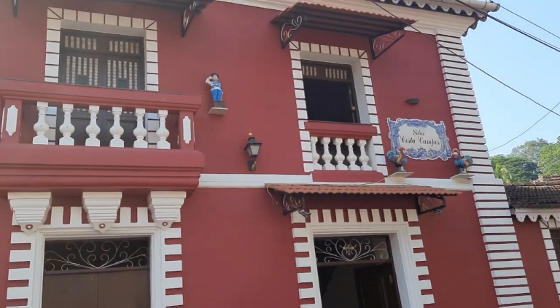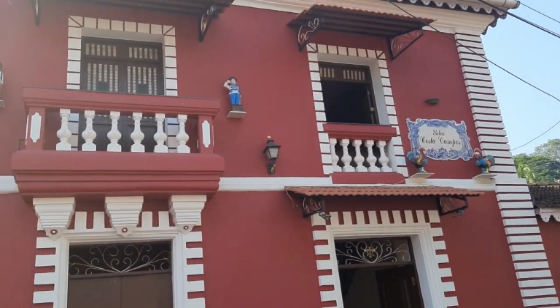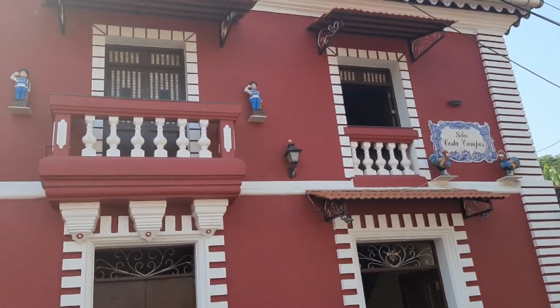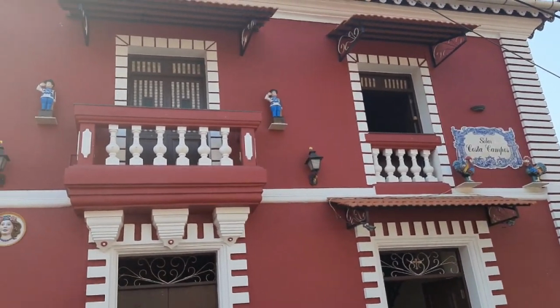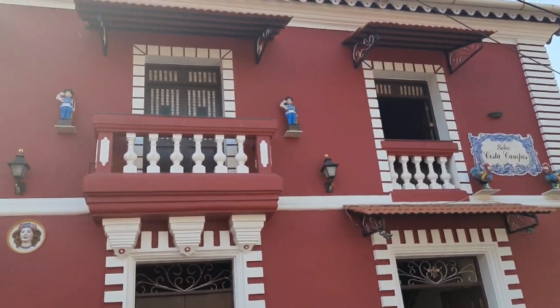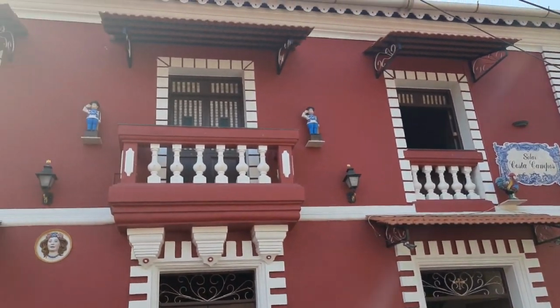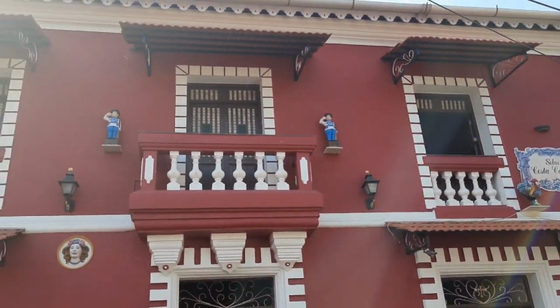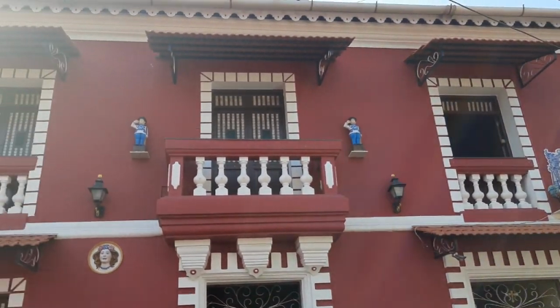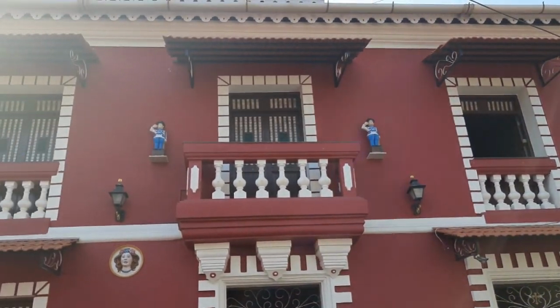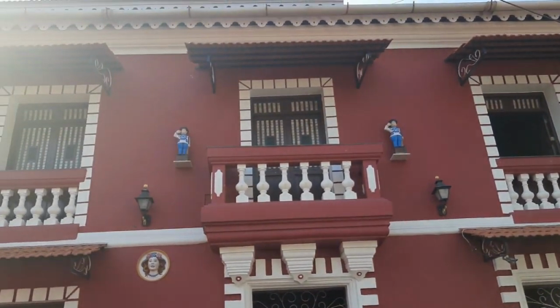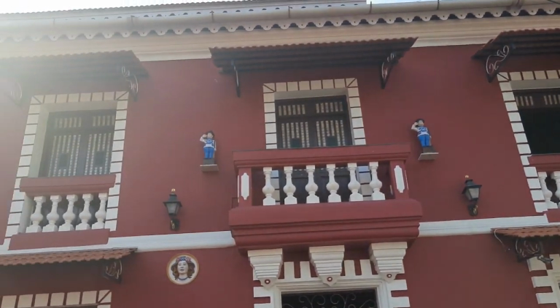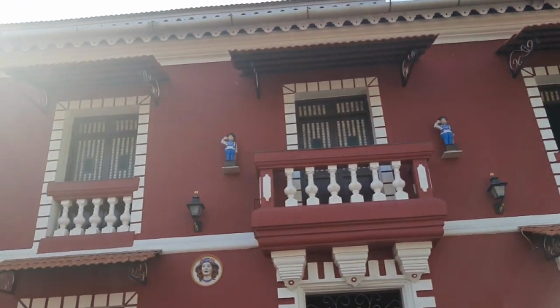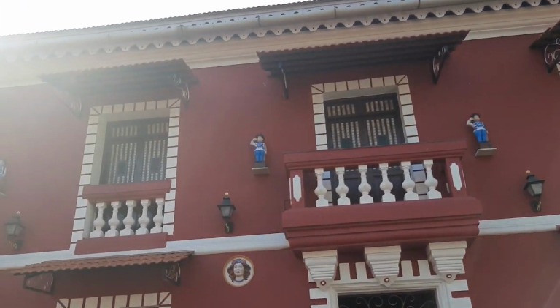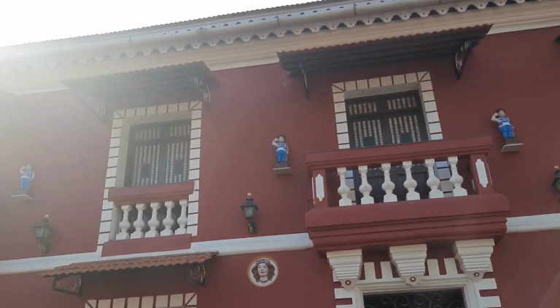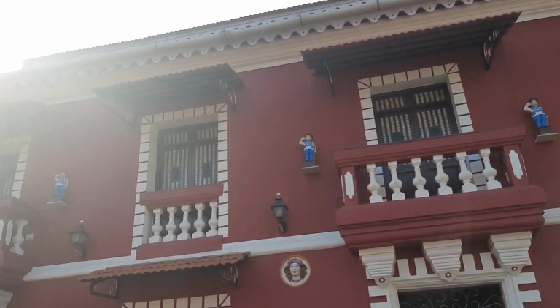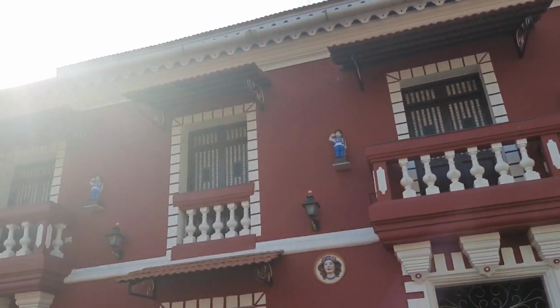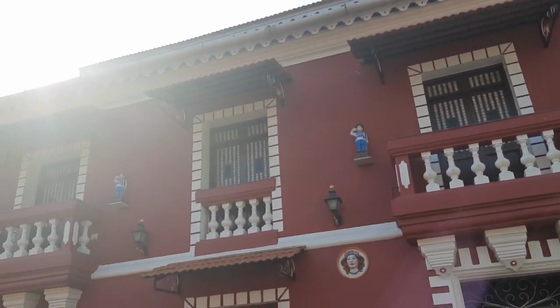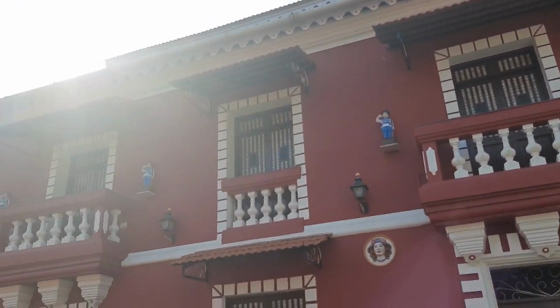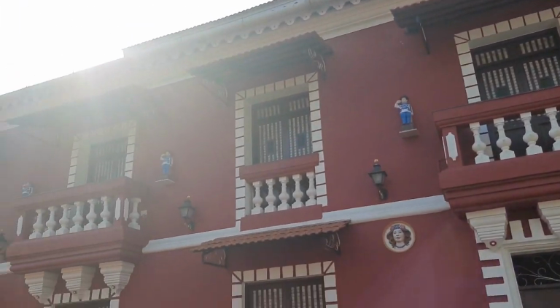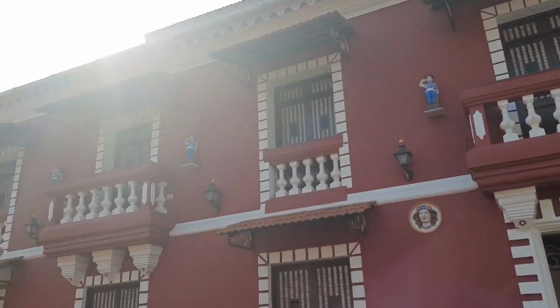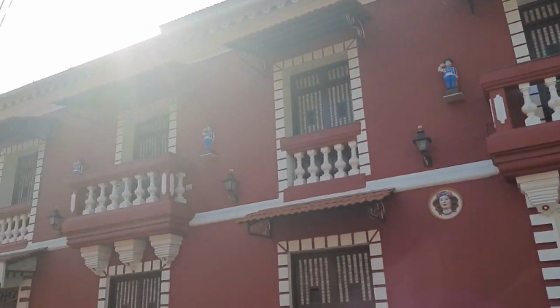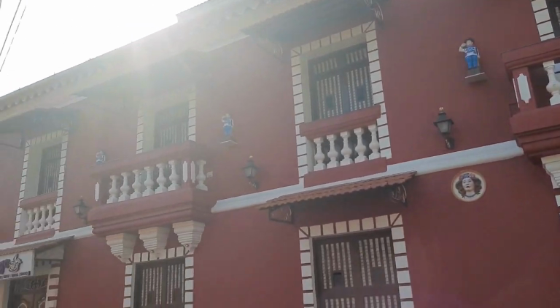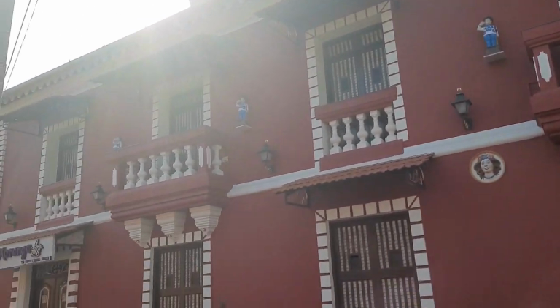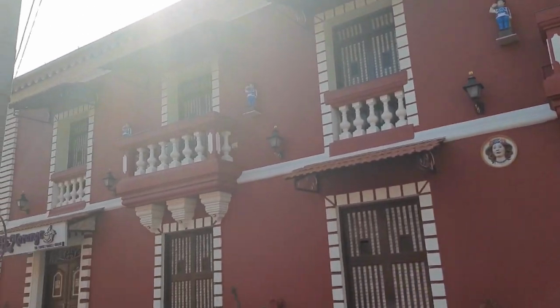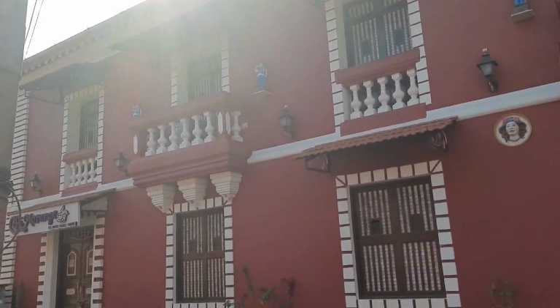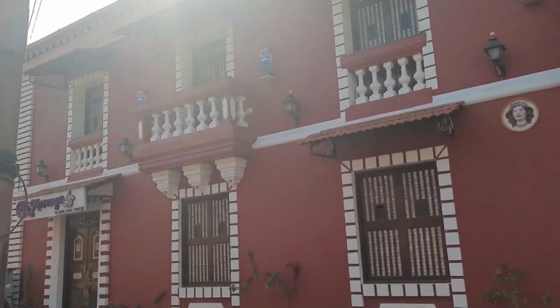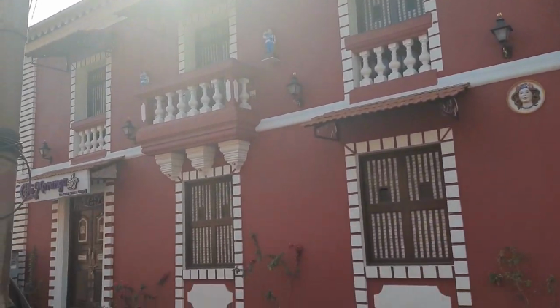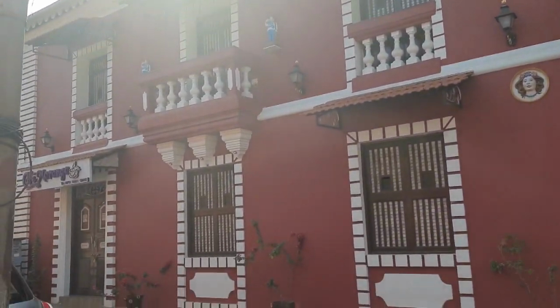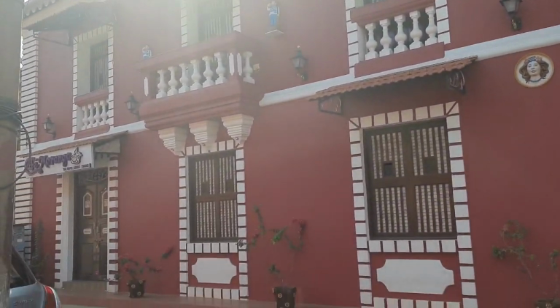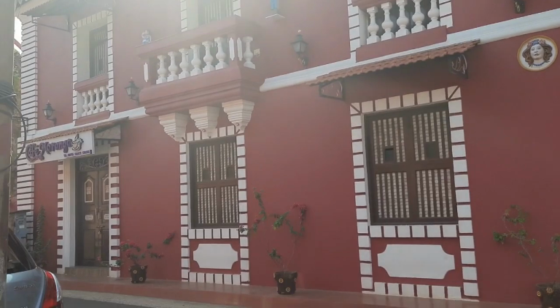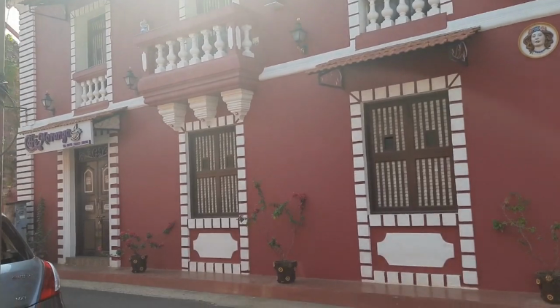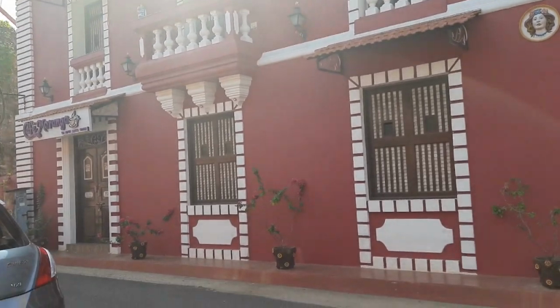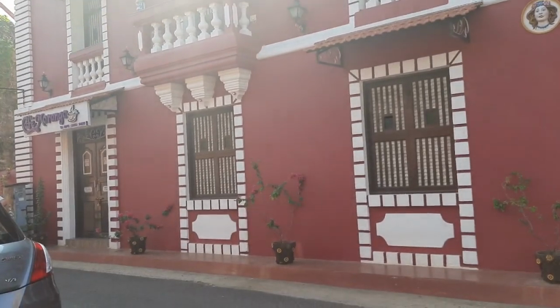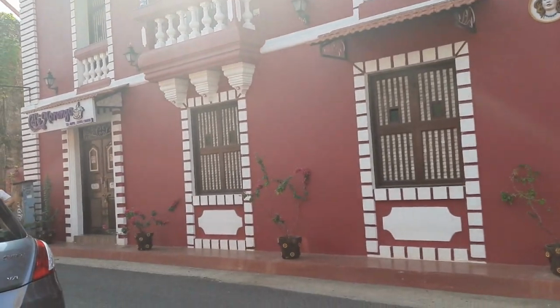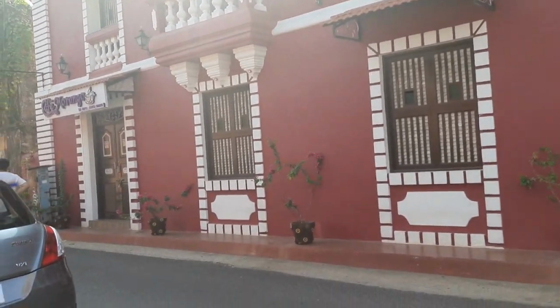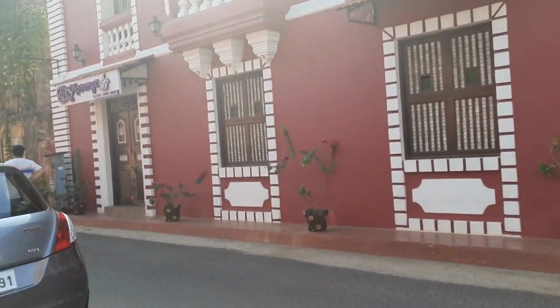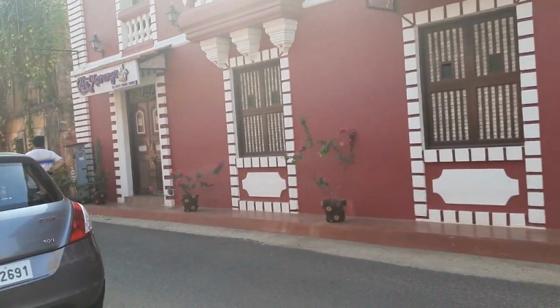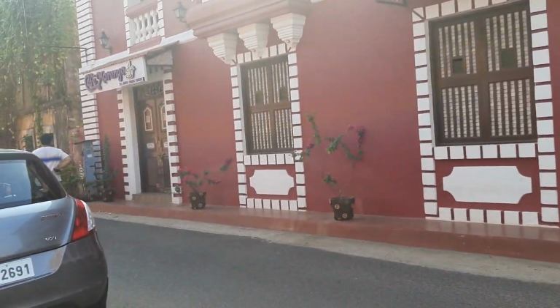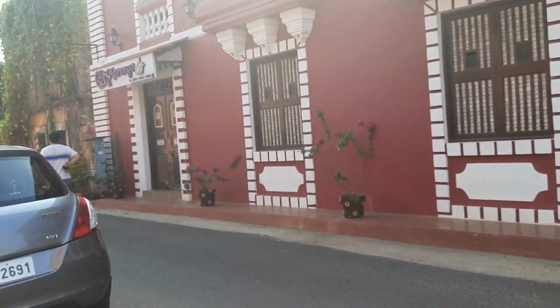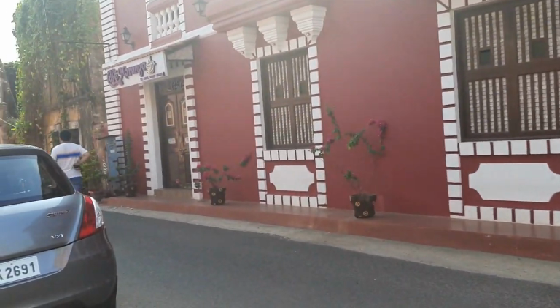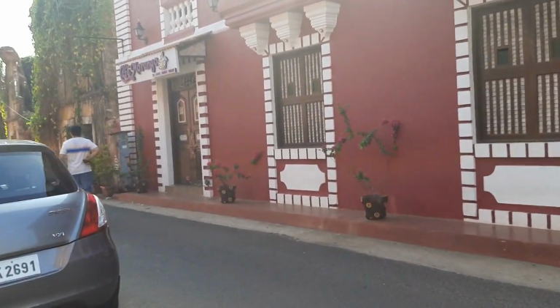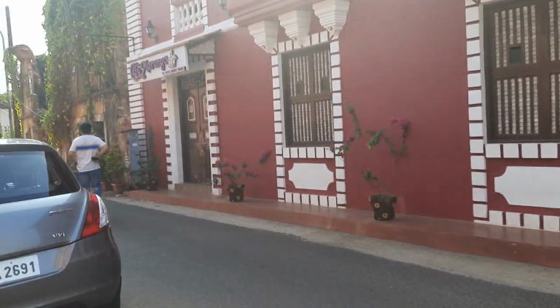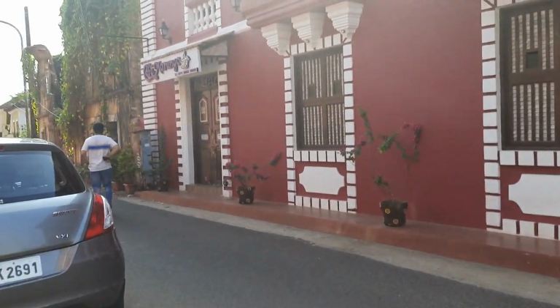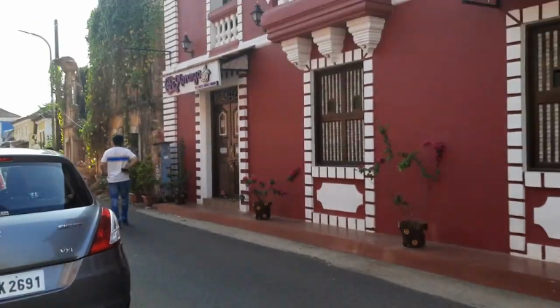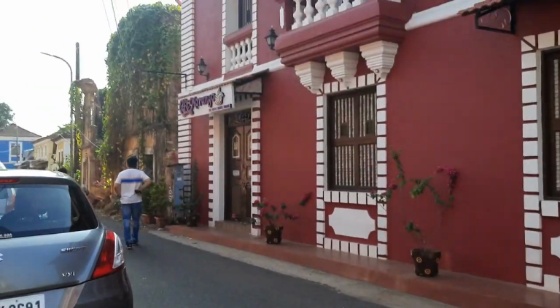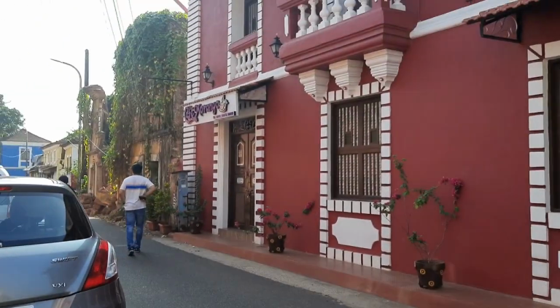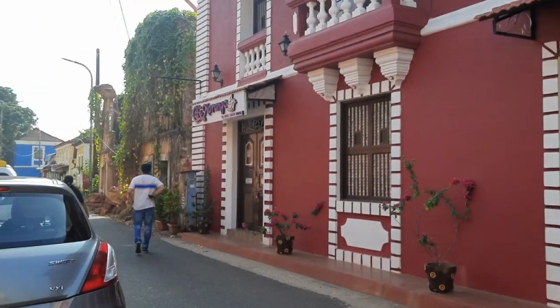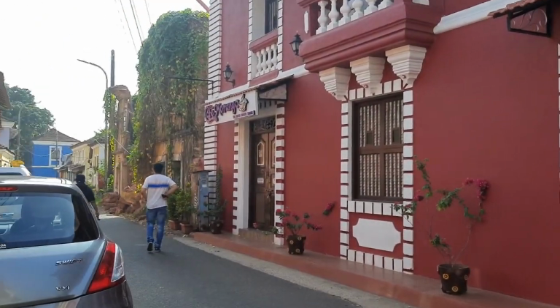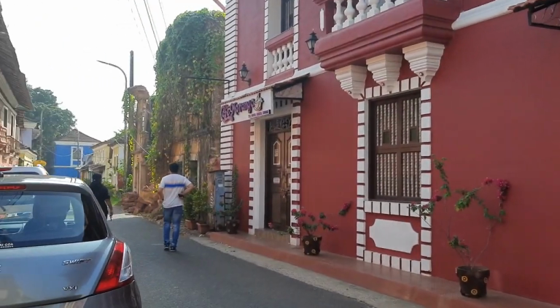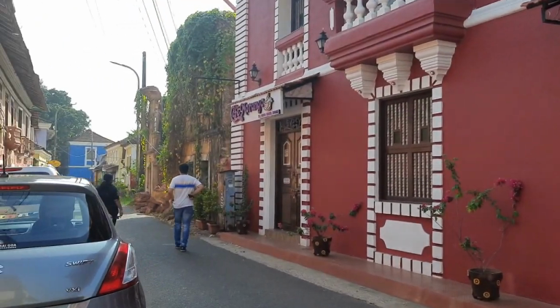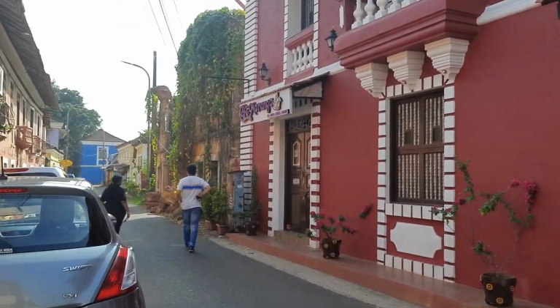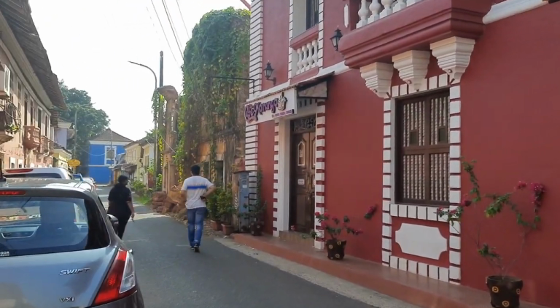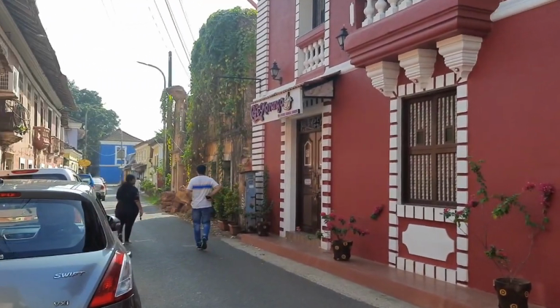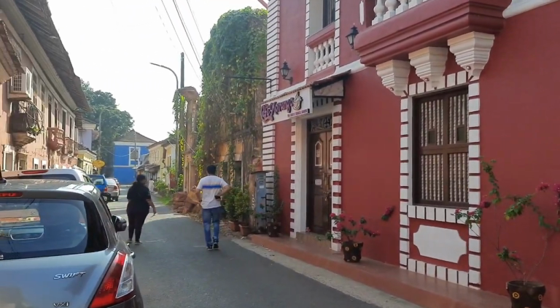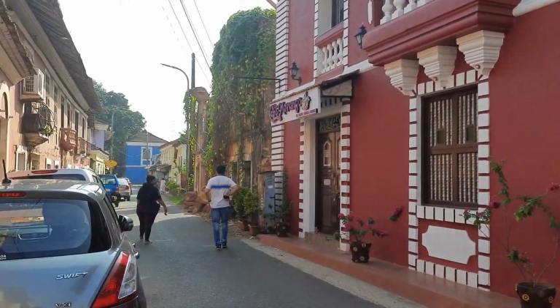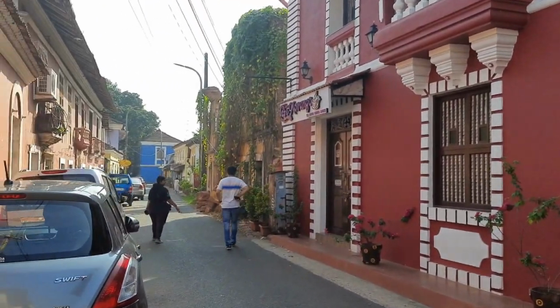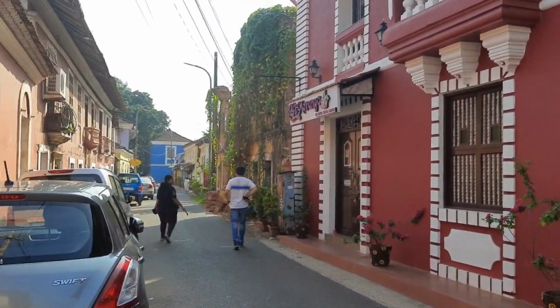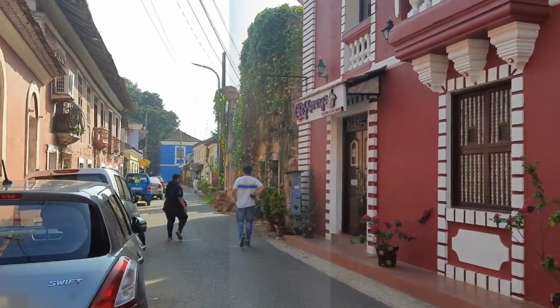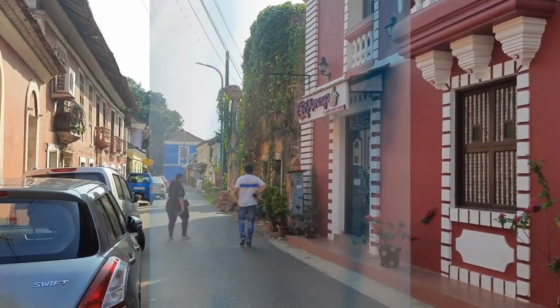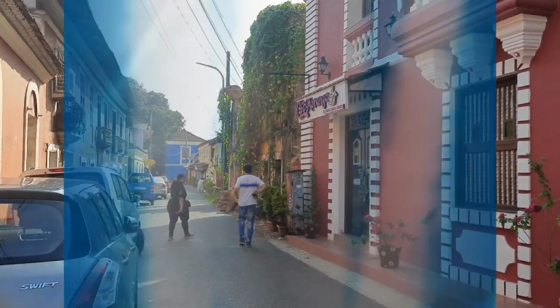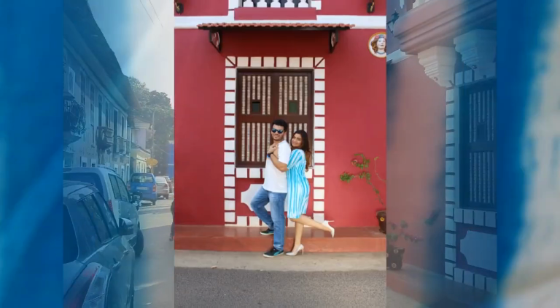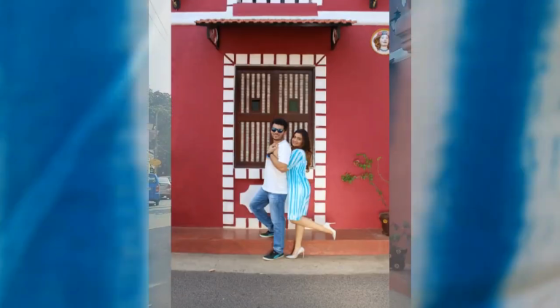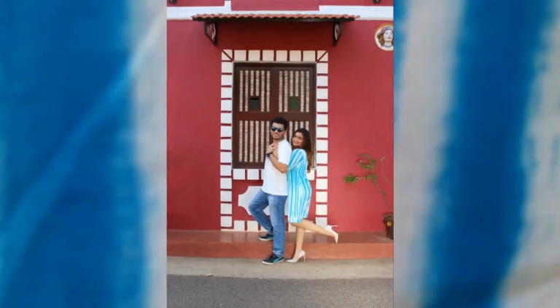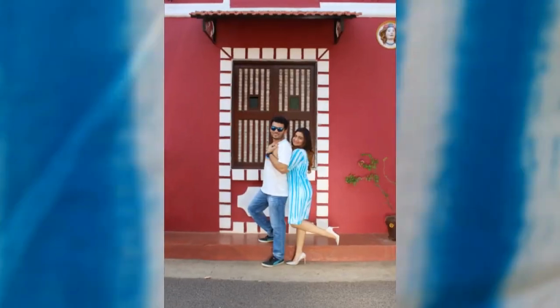We came across this beautiful red building and we couldn't resist taking pictures here as well. Here are a few pictures that we clicked.